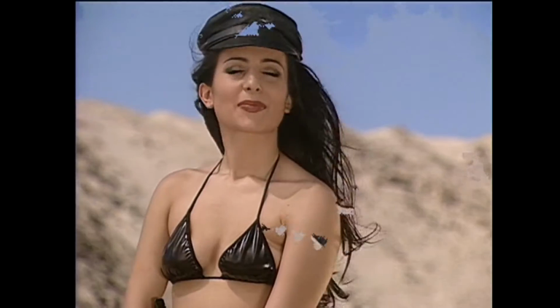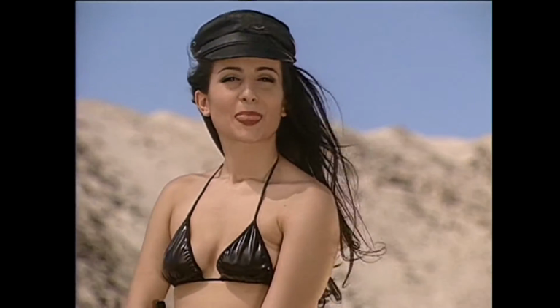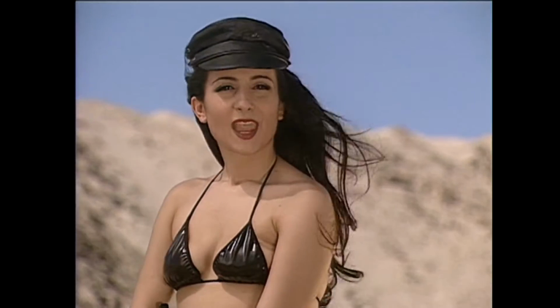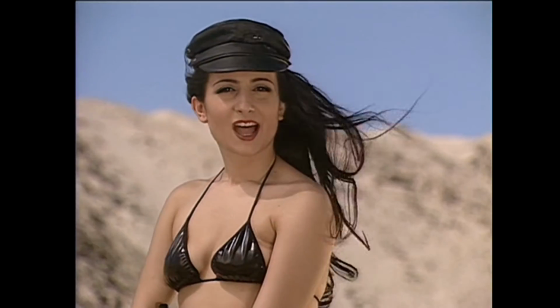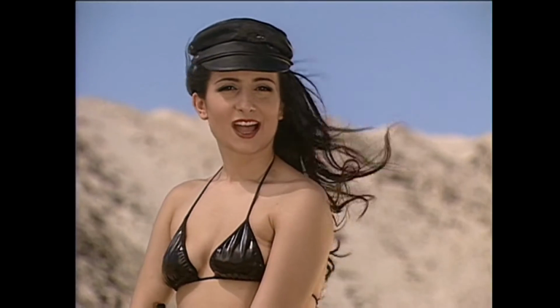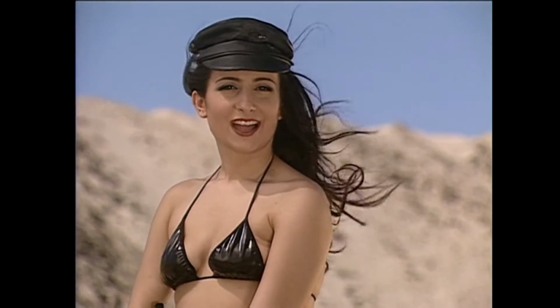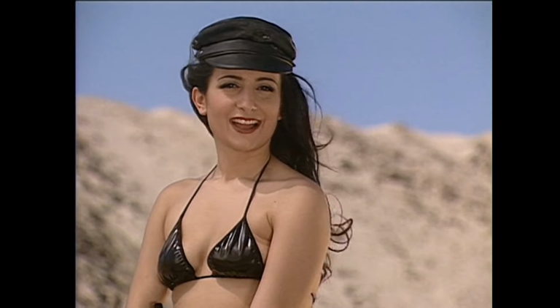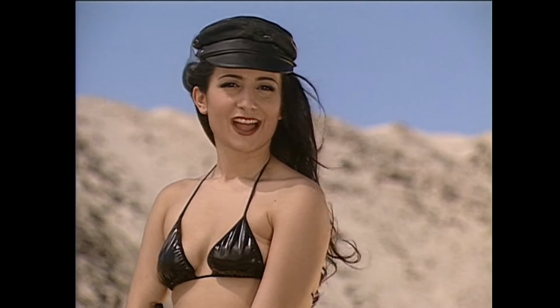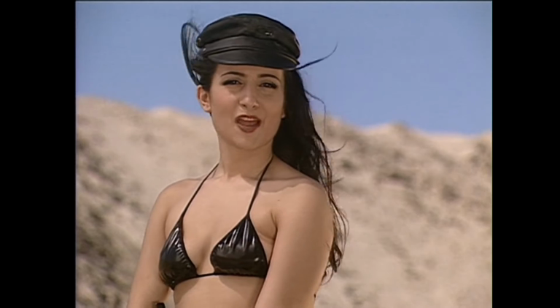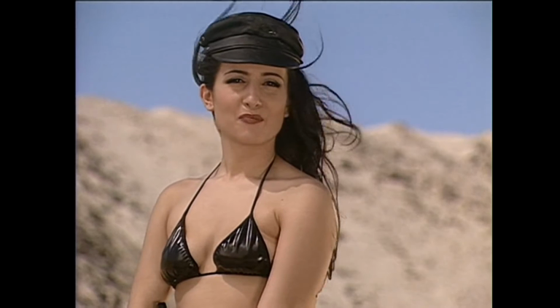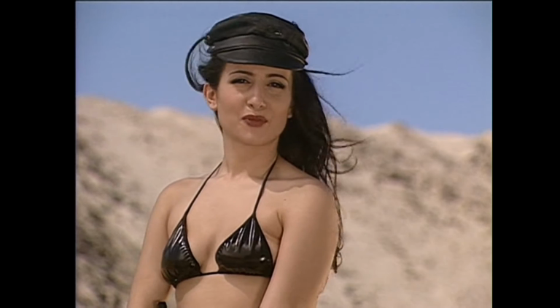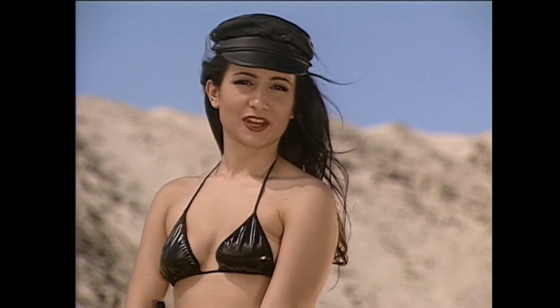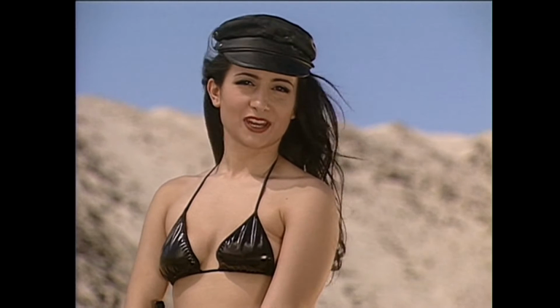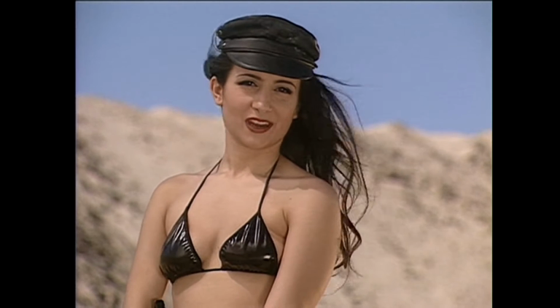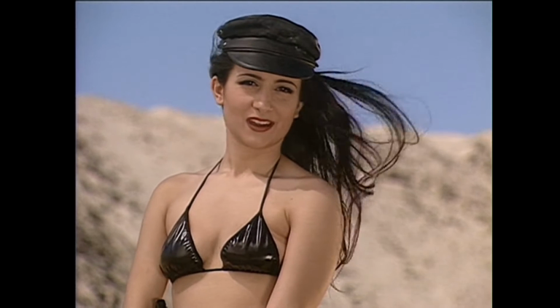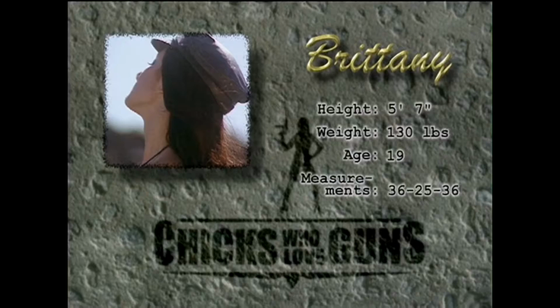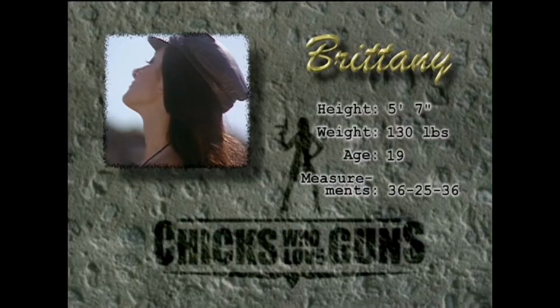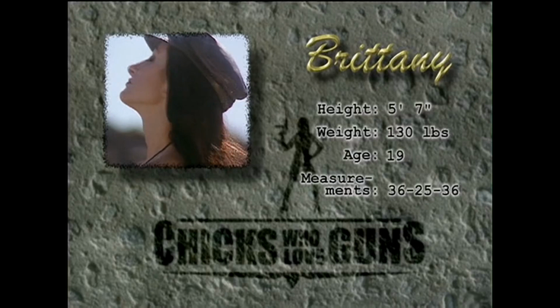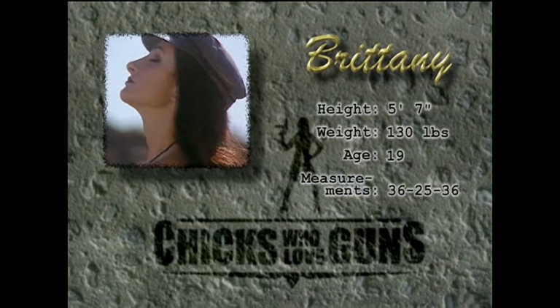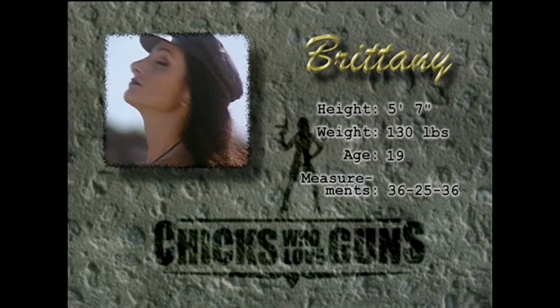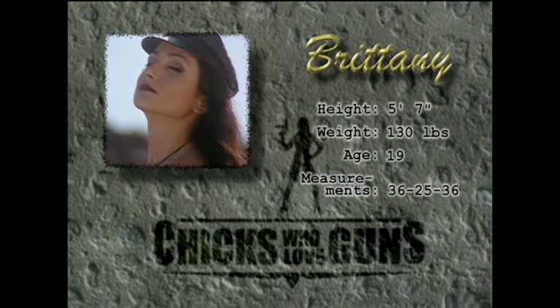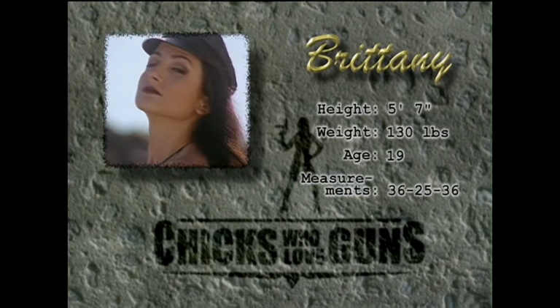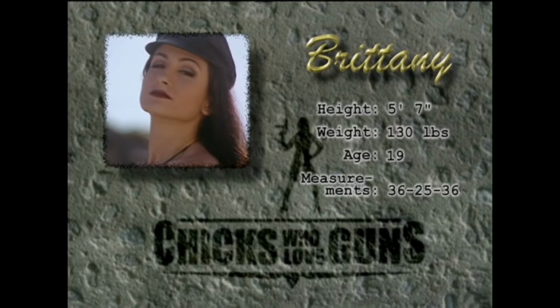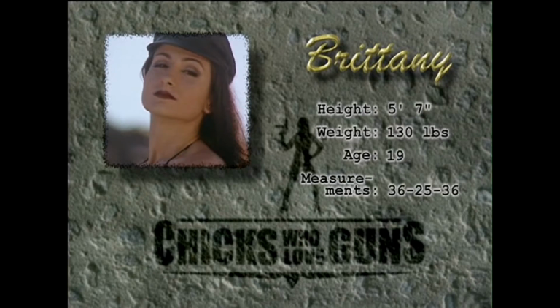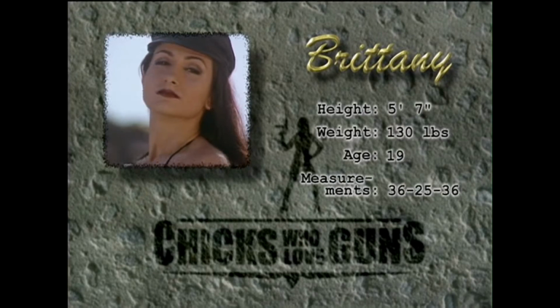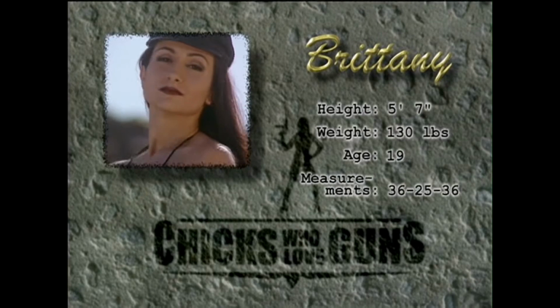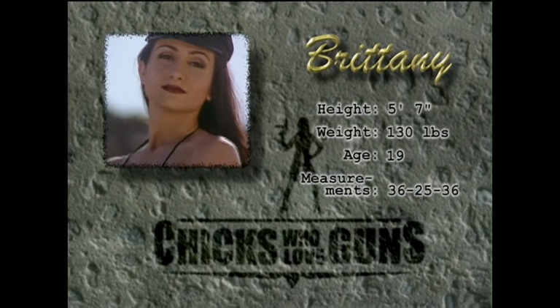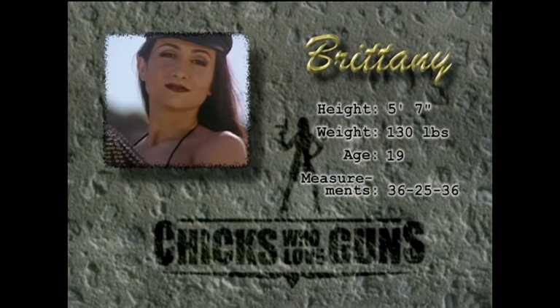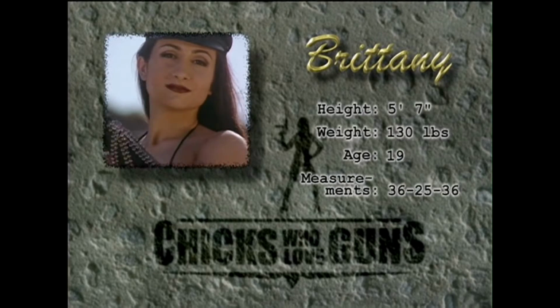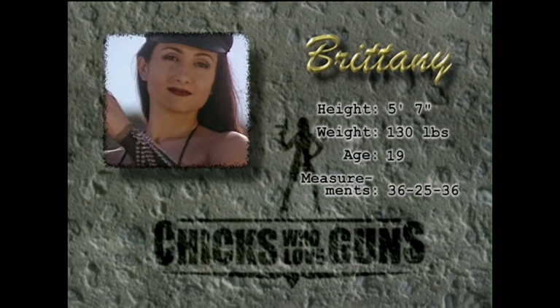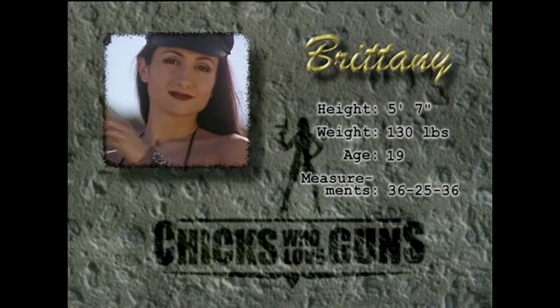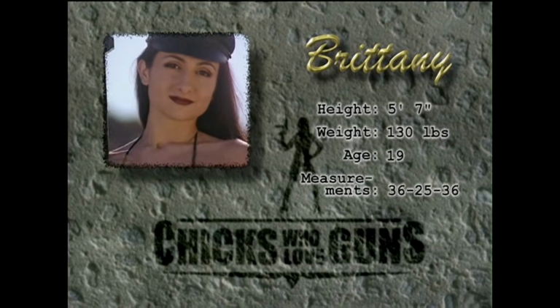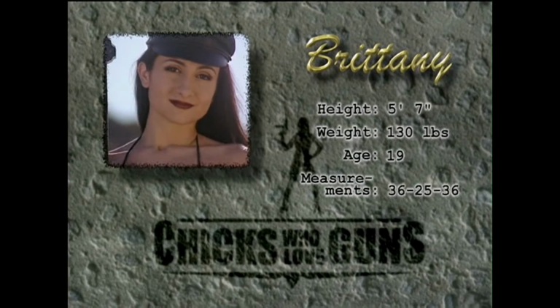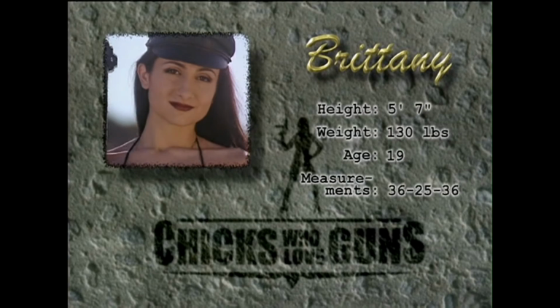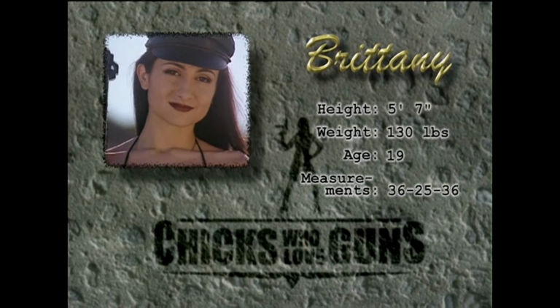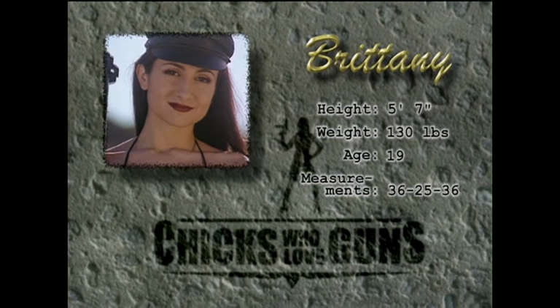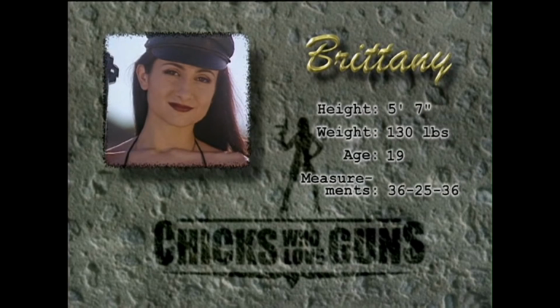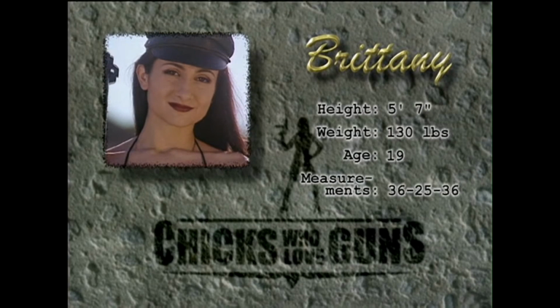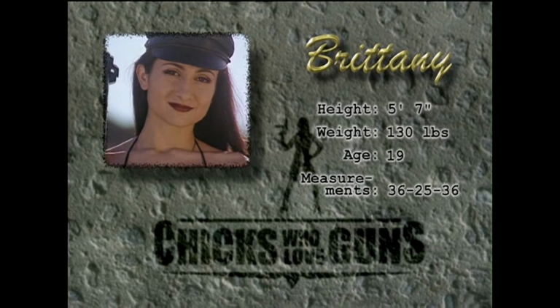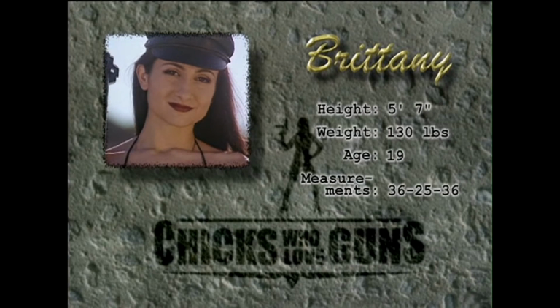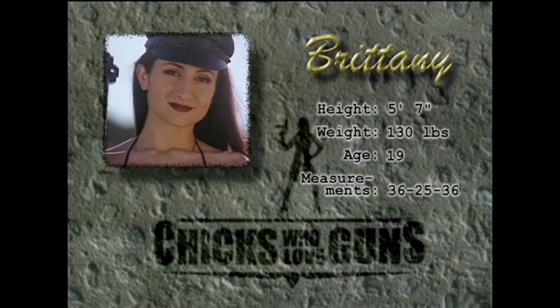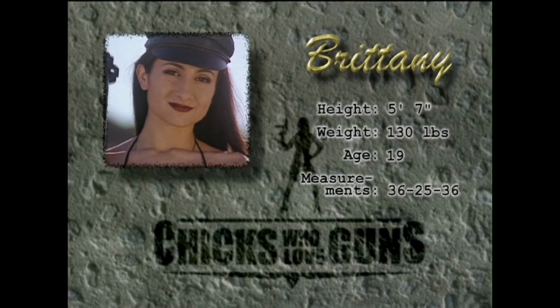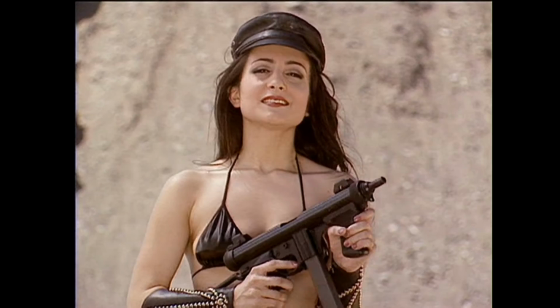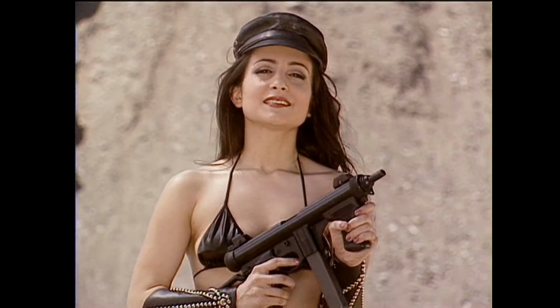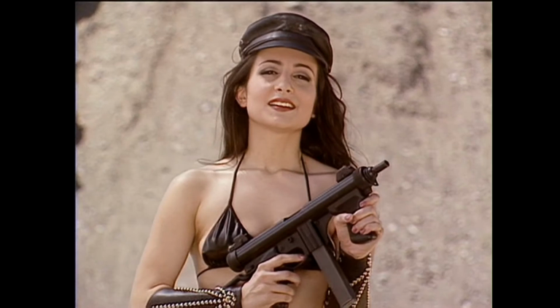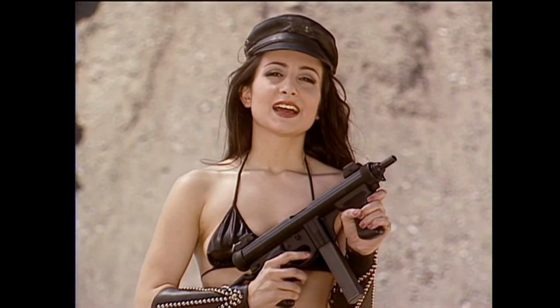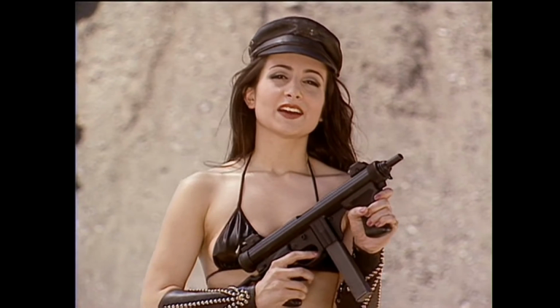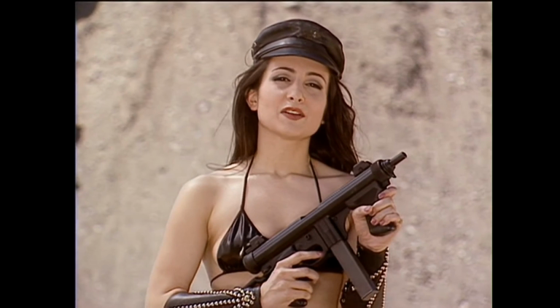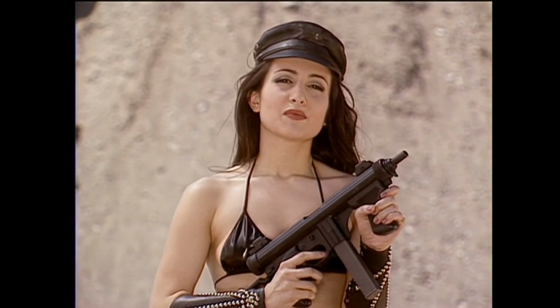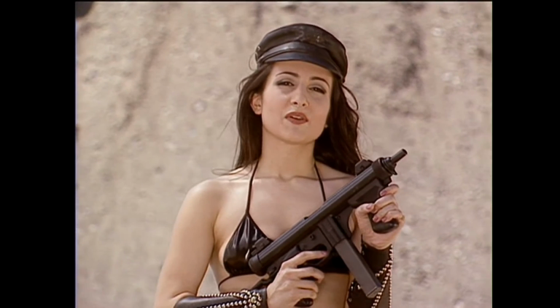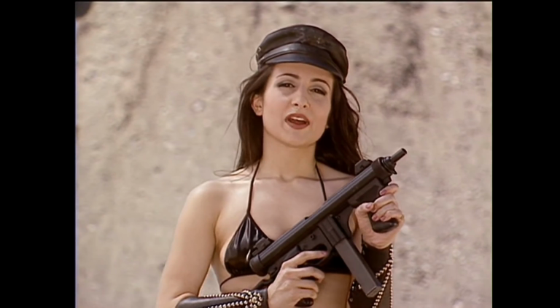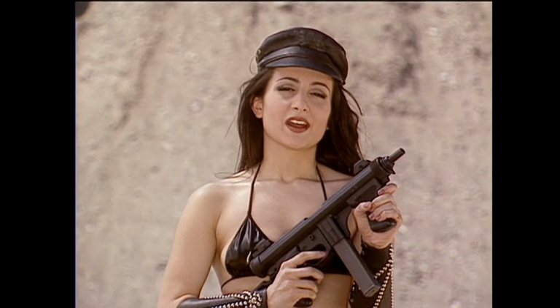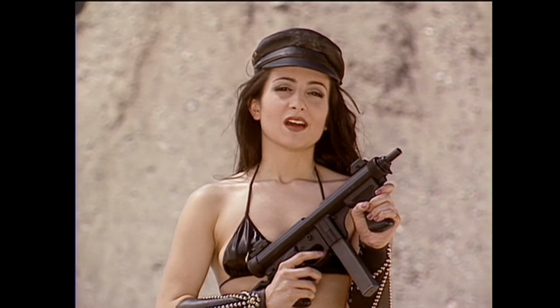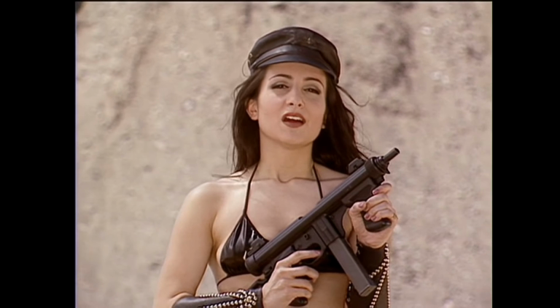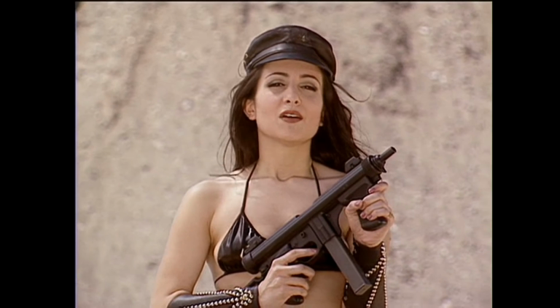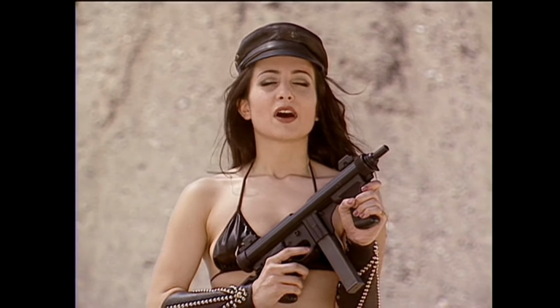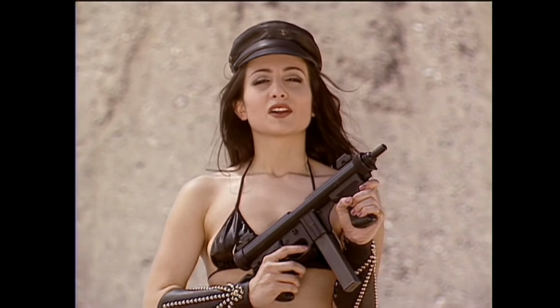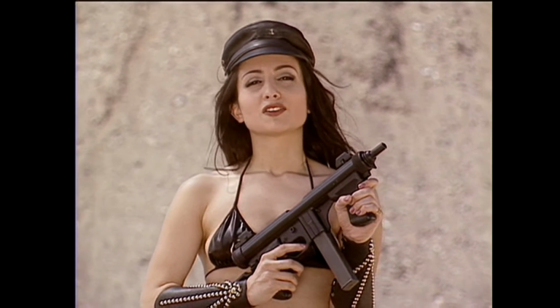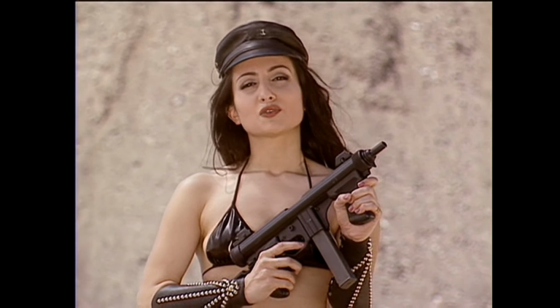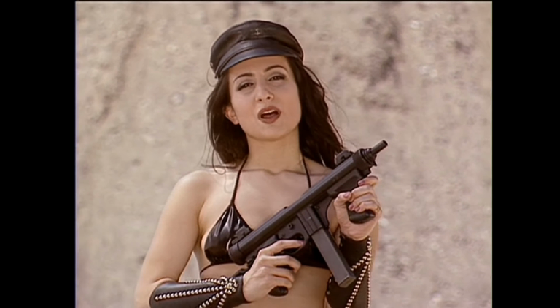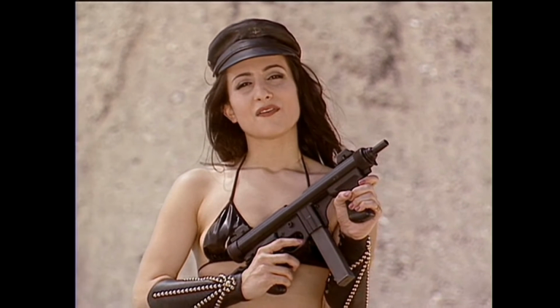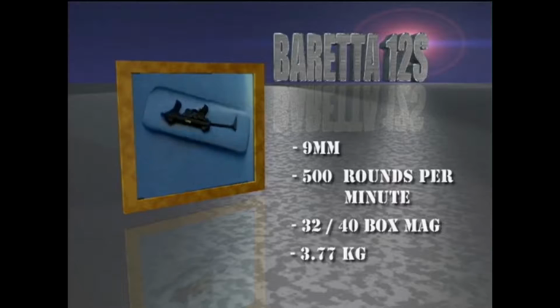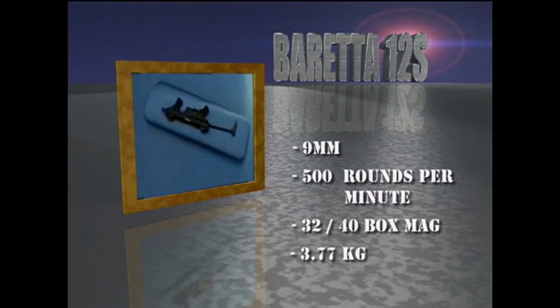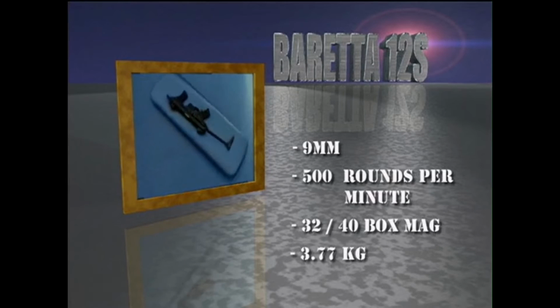Hi, I'm Brittany. I'm a part-time actress, dancer, and model. This is the Italian Beretta, model 12S.